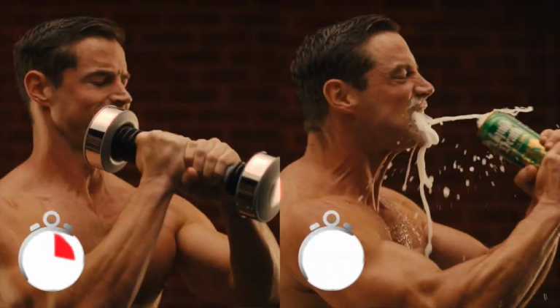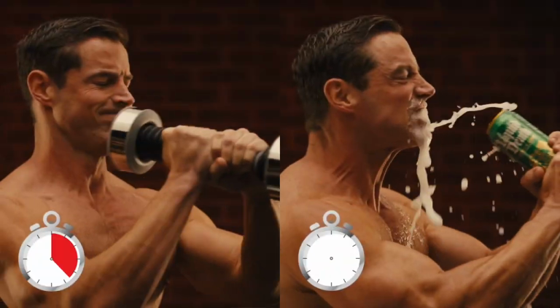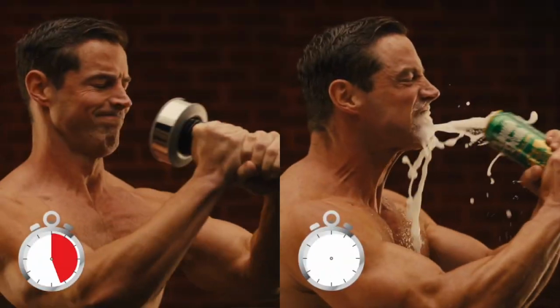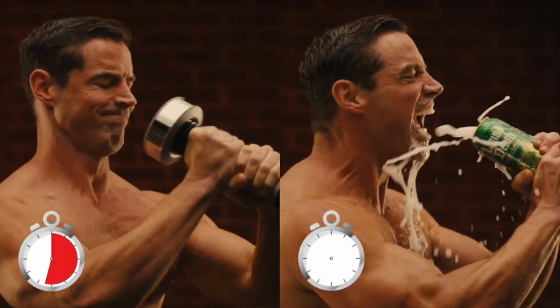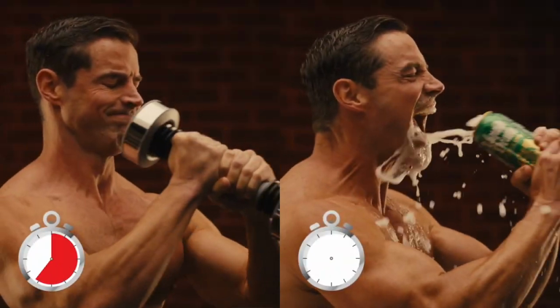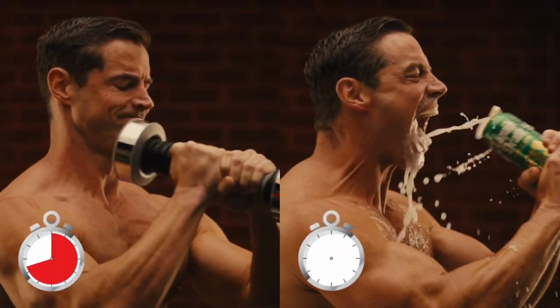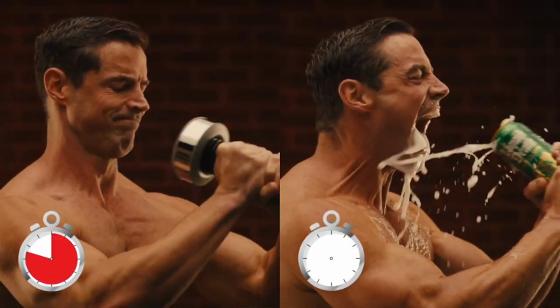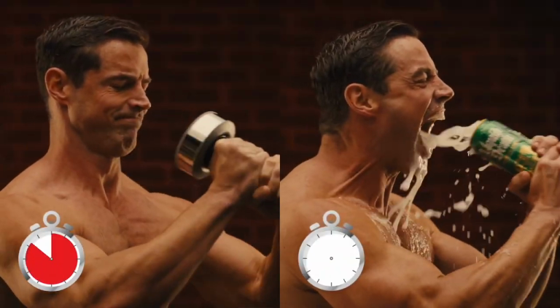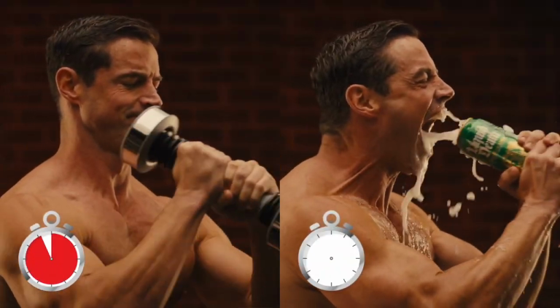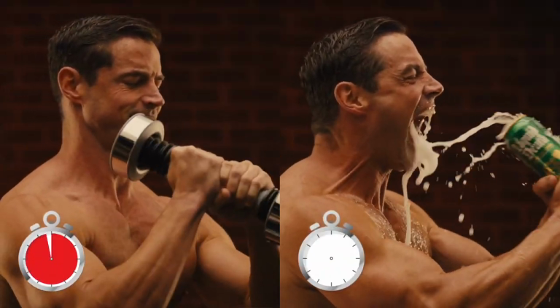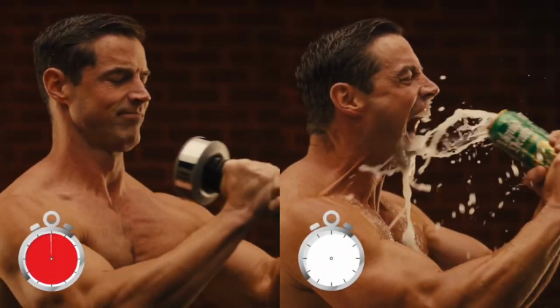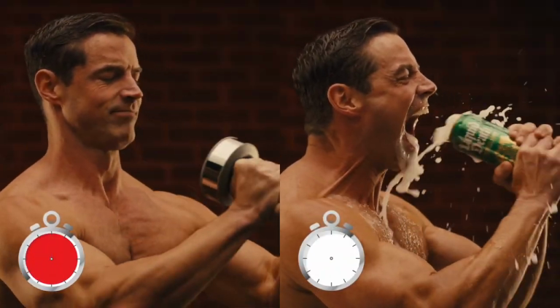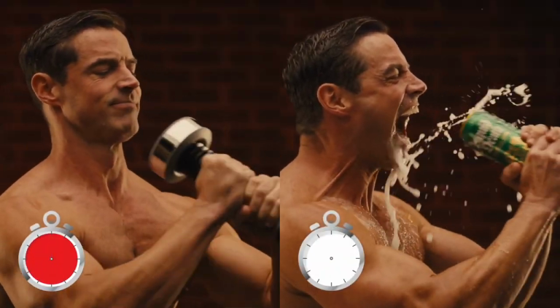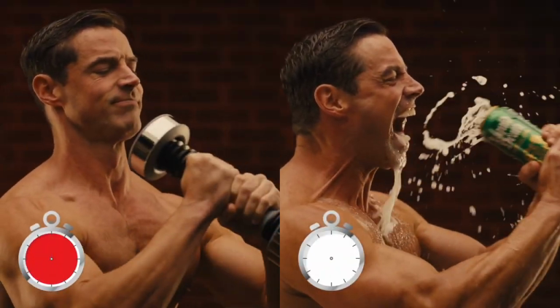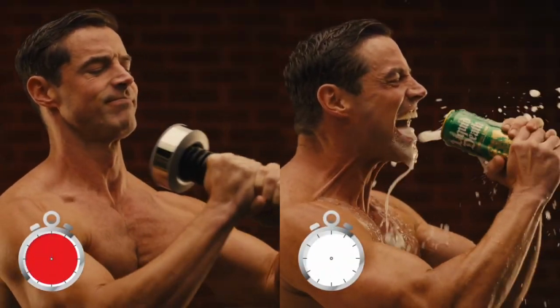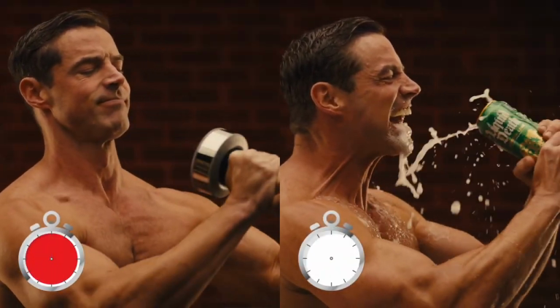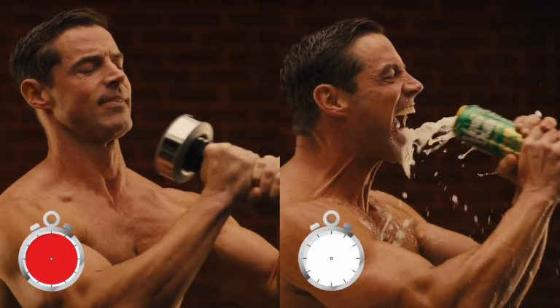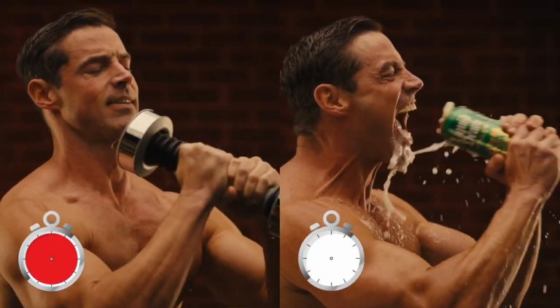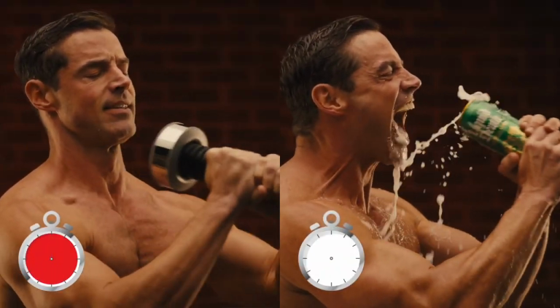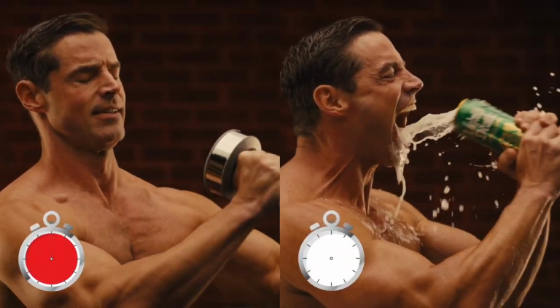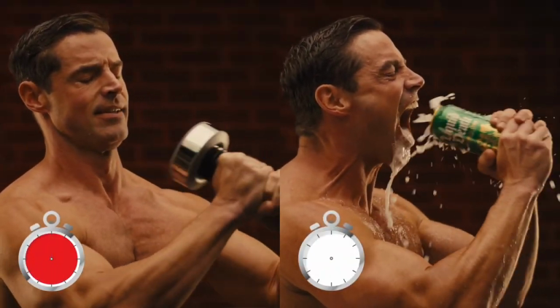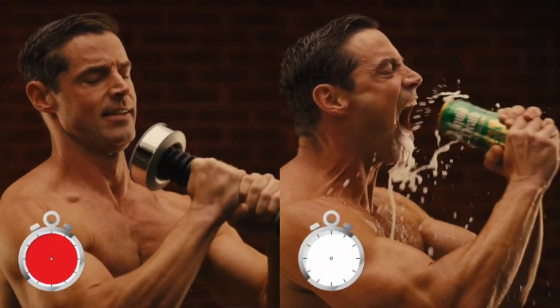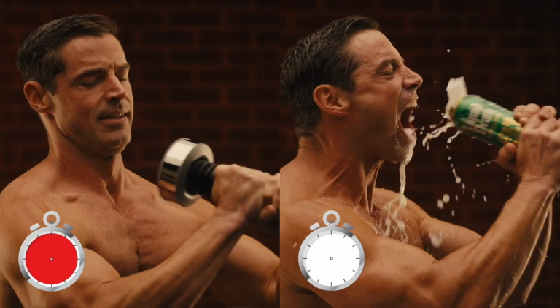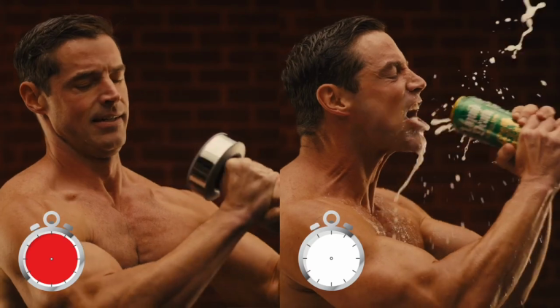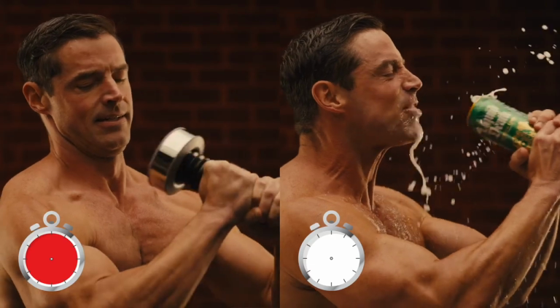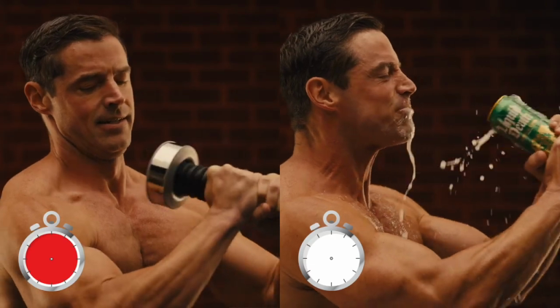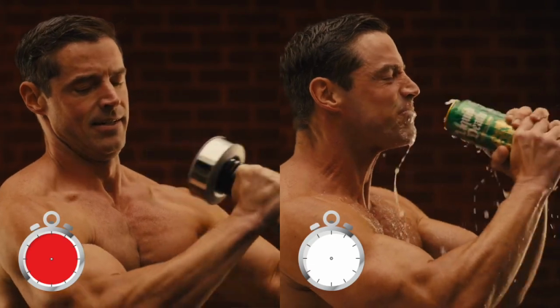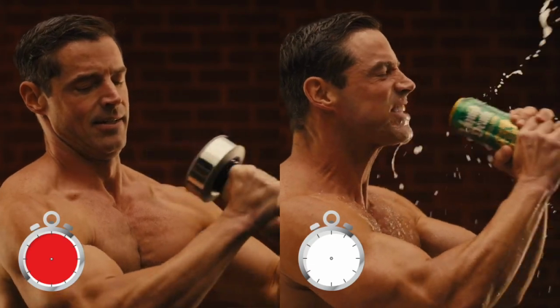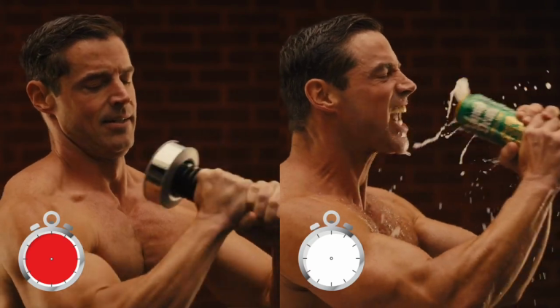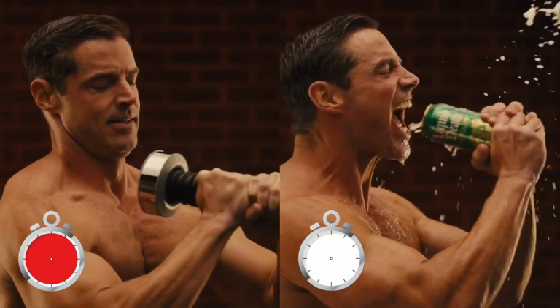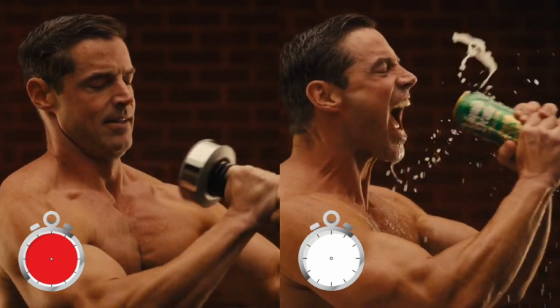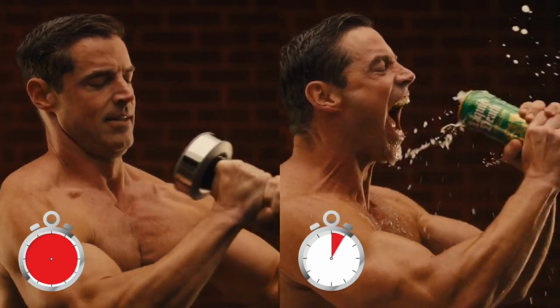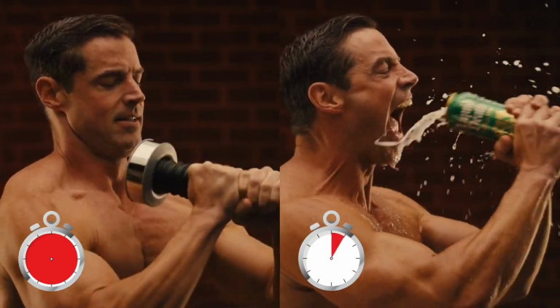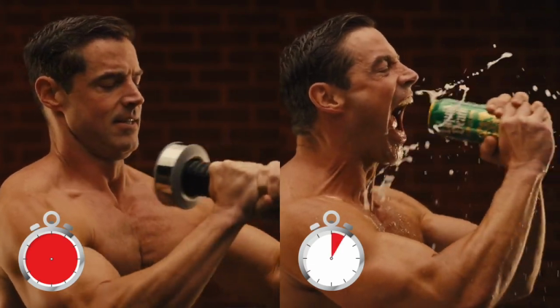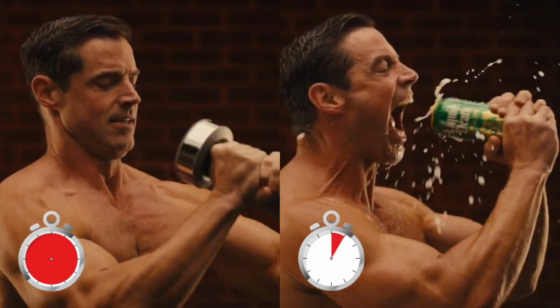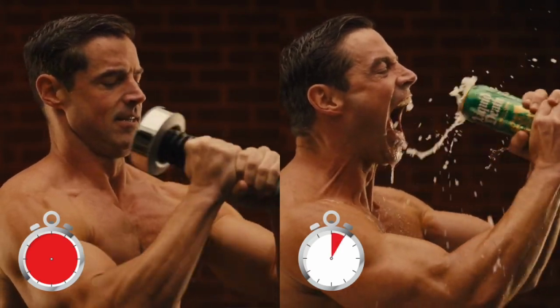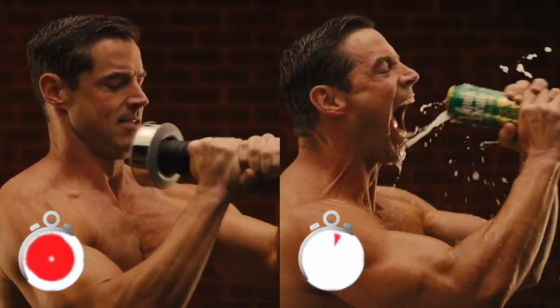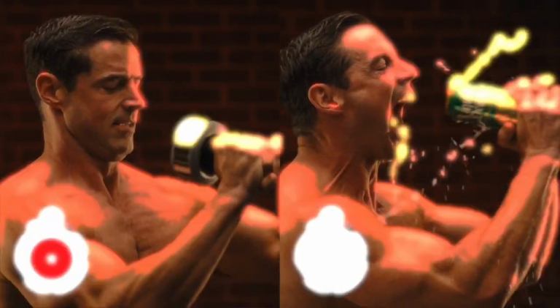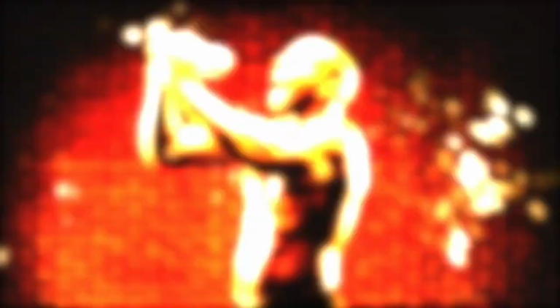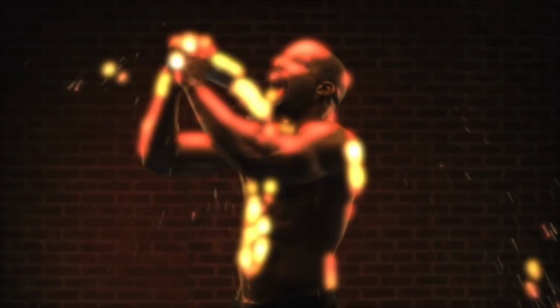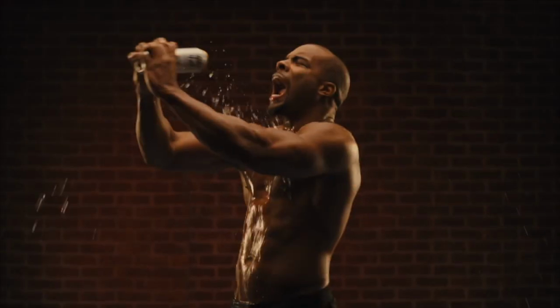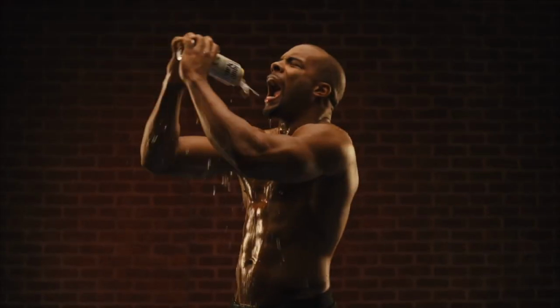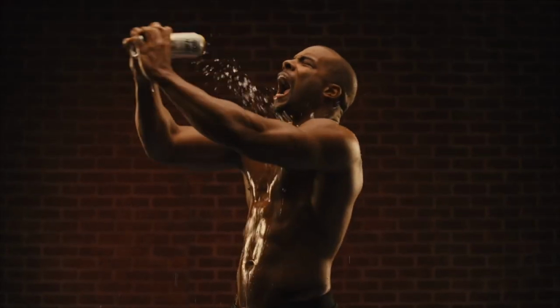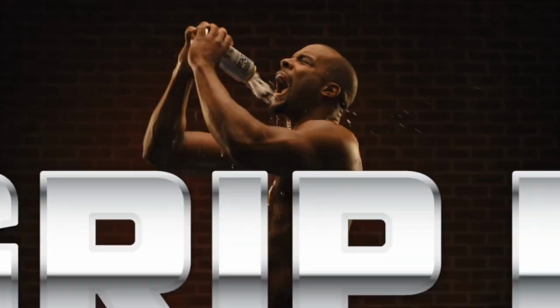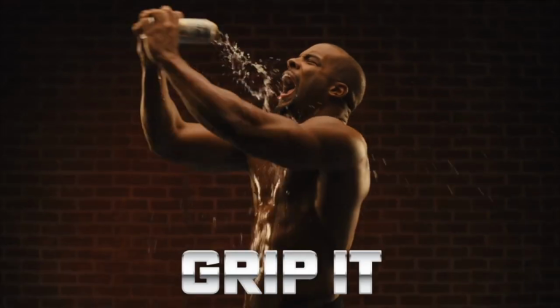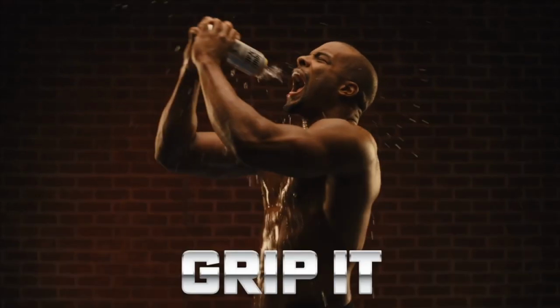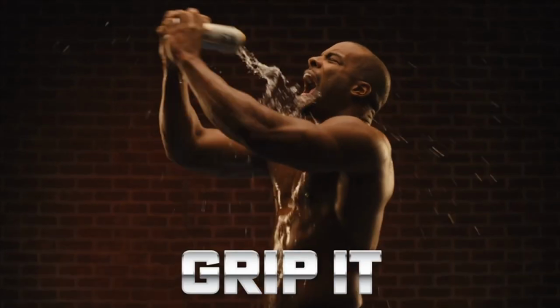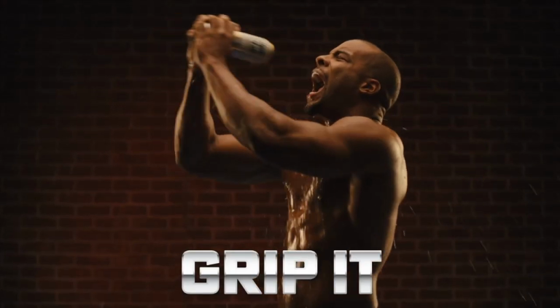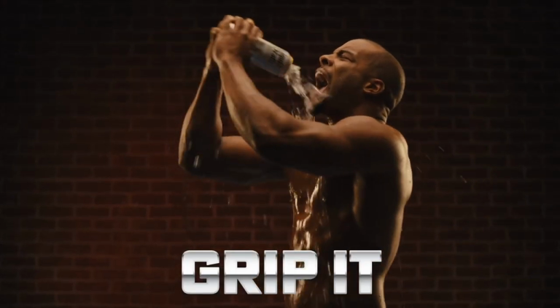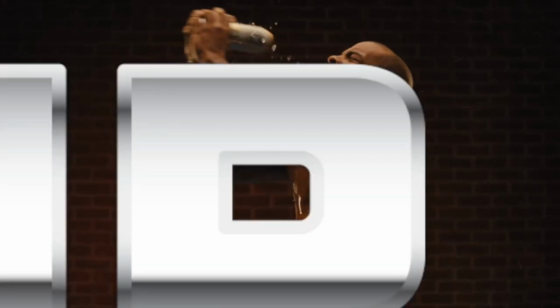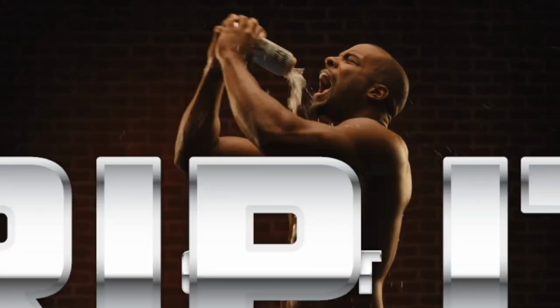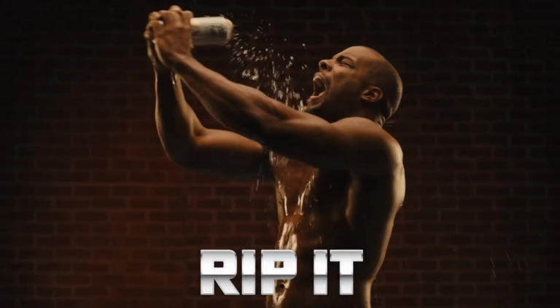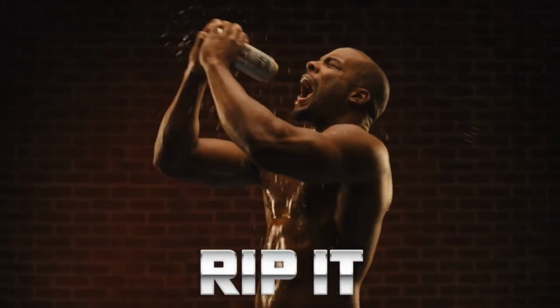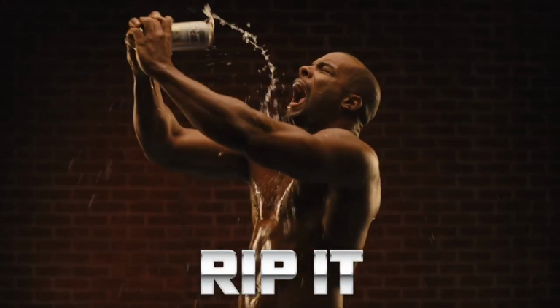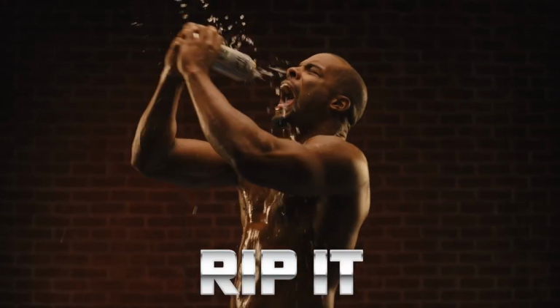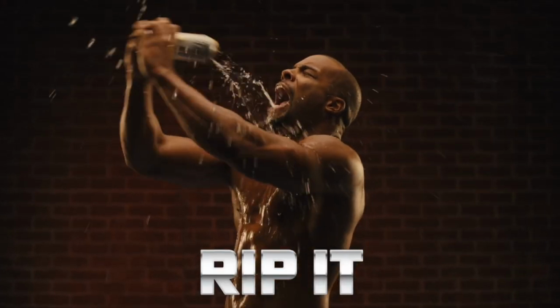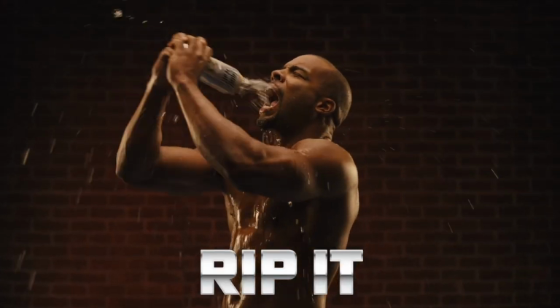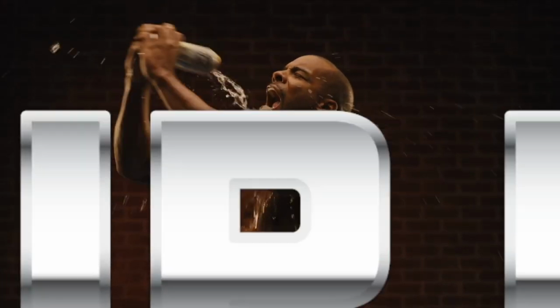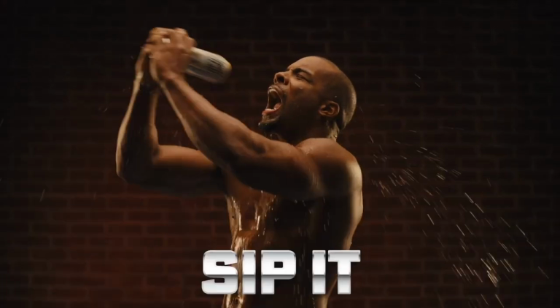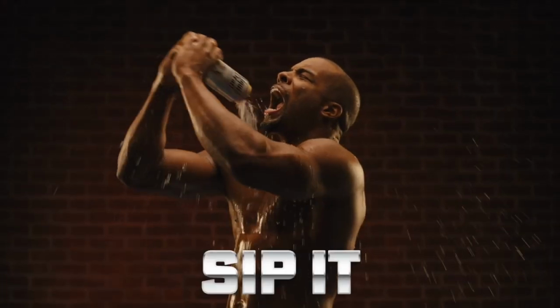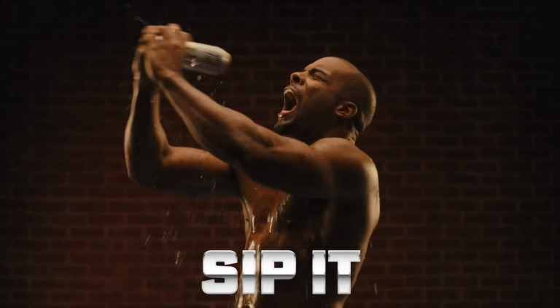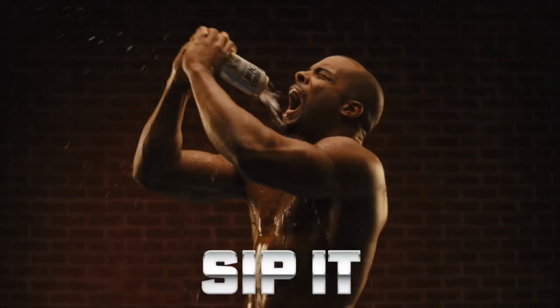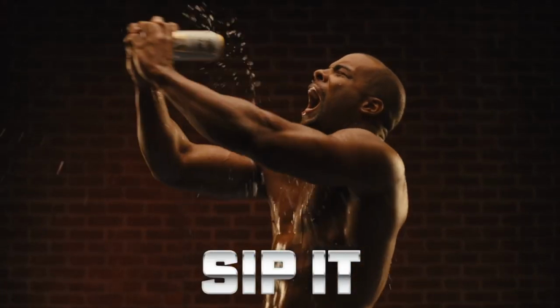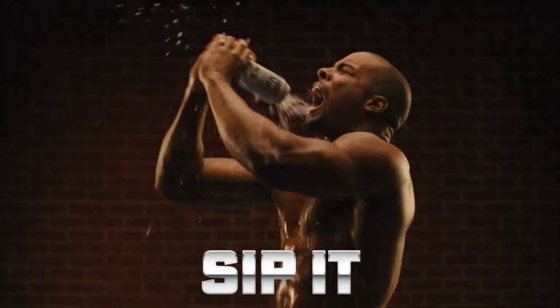Workouts that used to take hours now last only about 20 seconds. Simply grip it and rip it while you sip it.